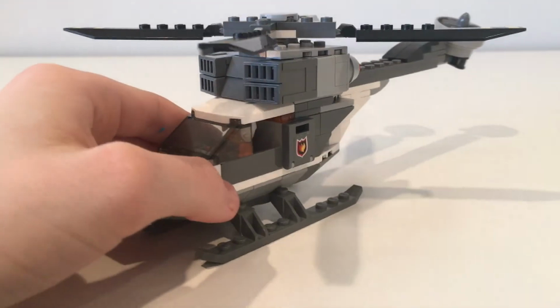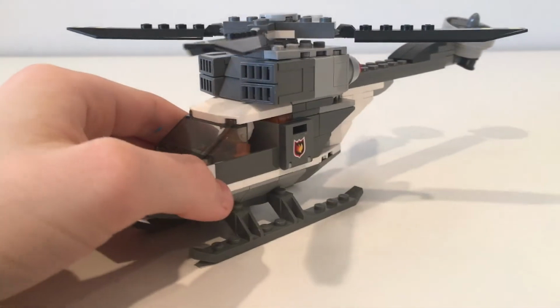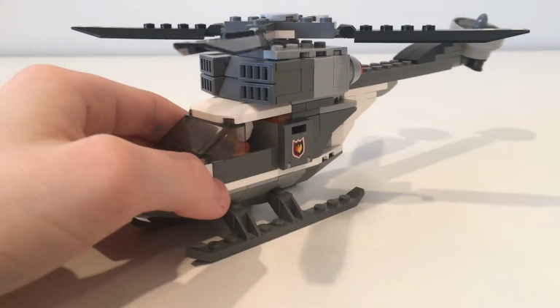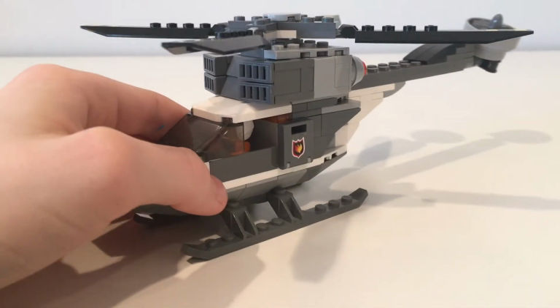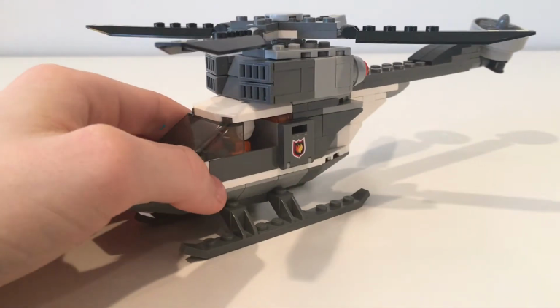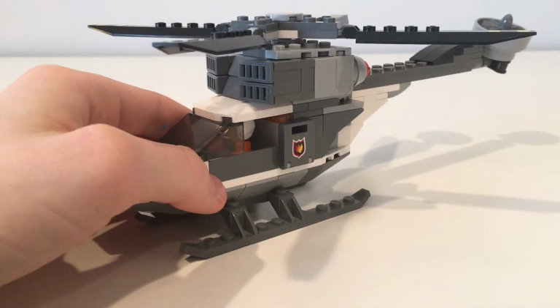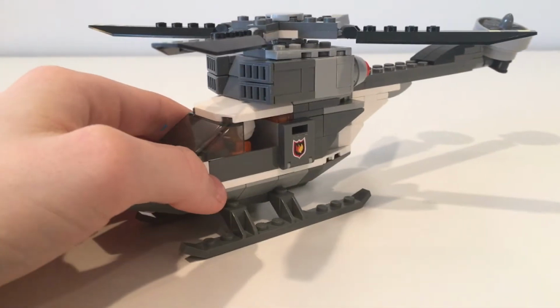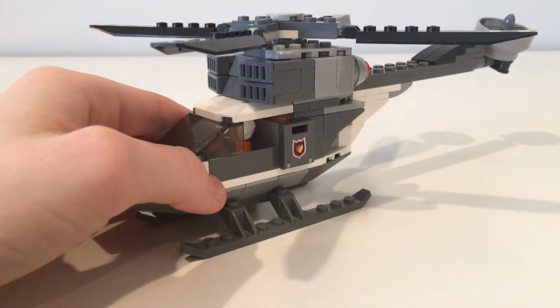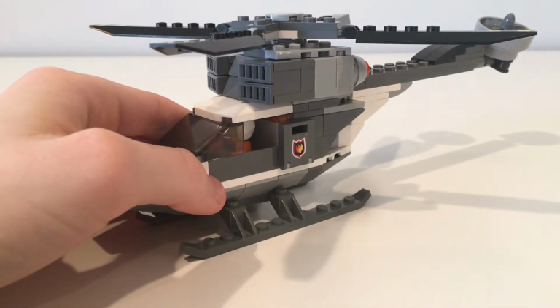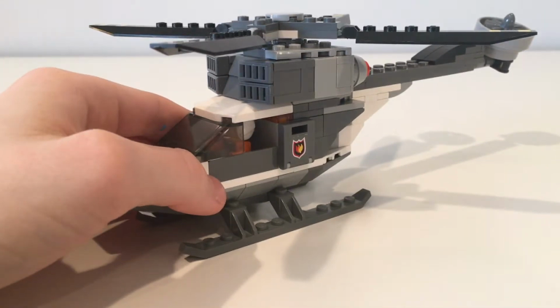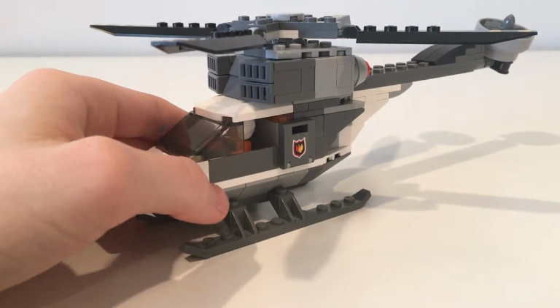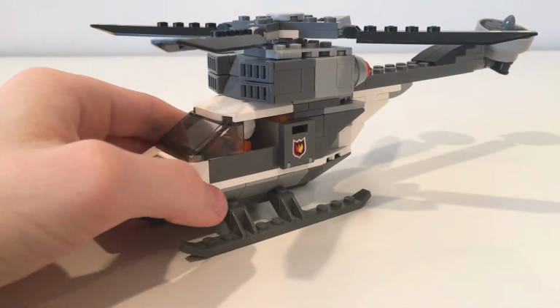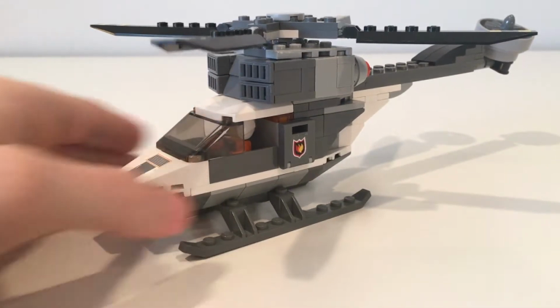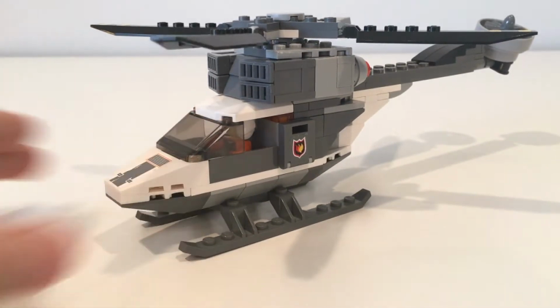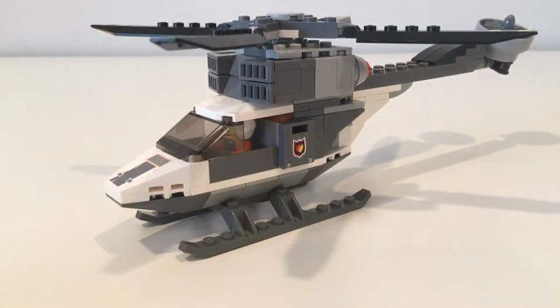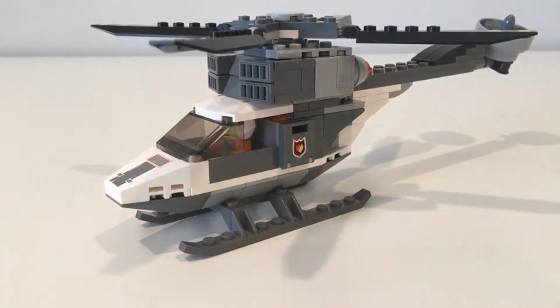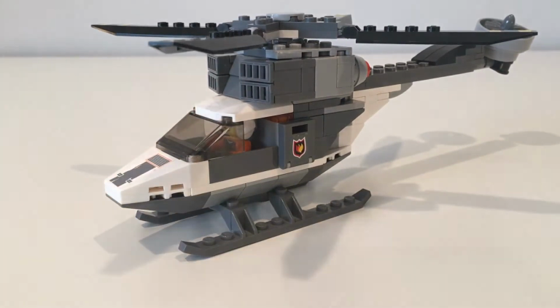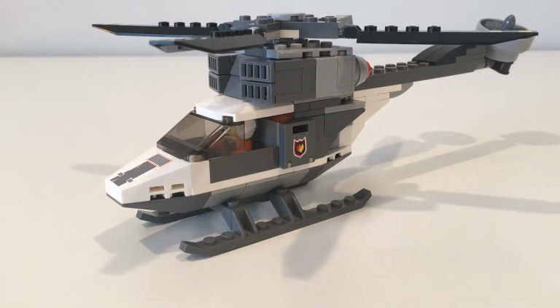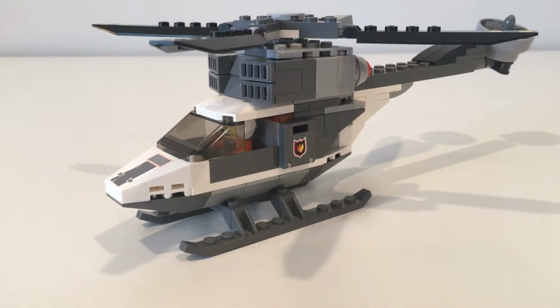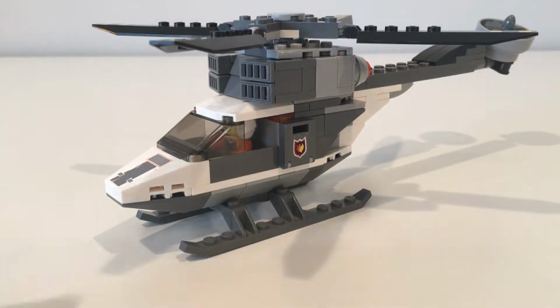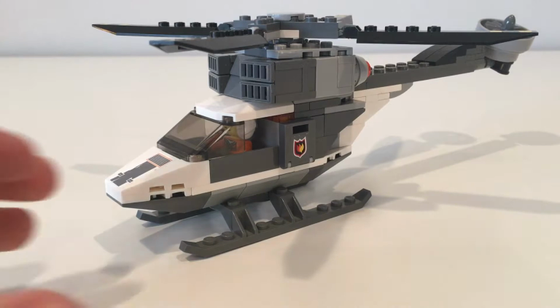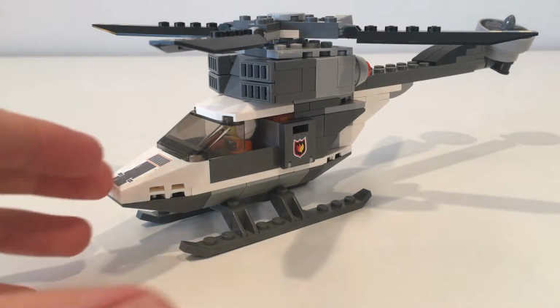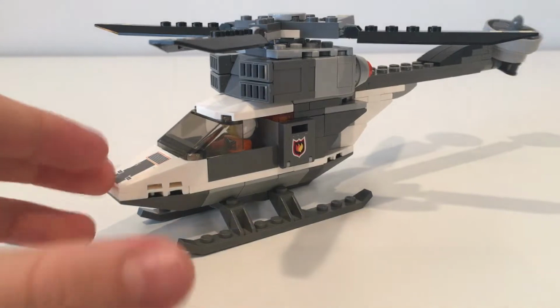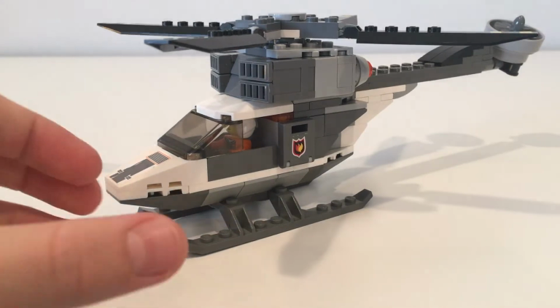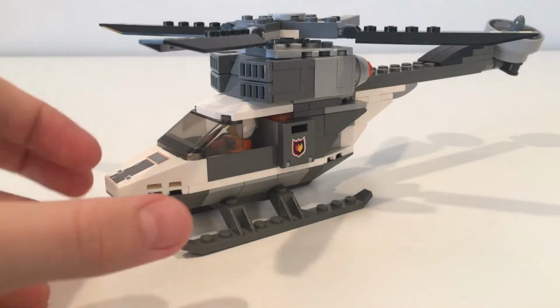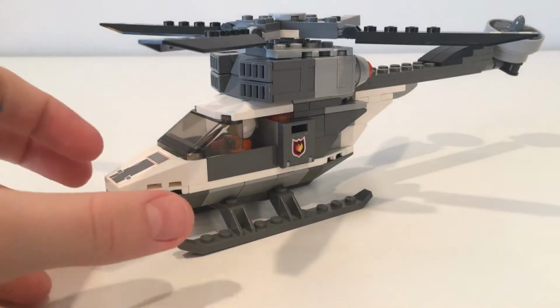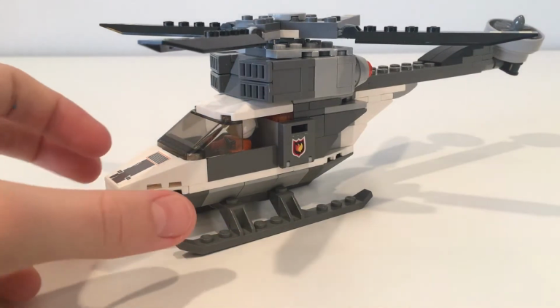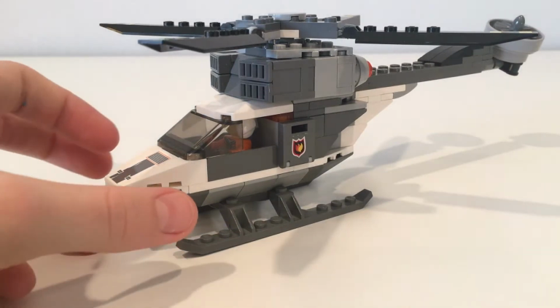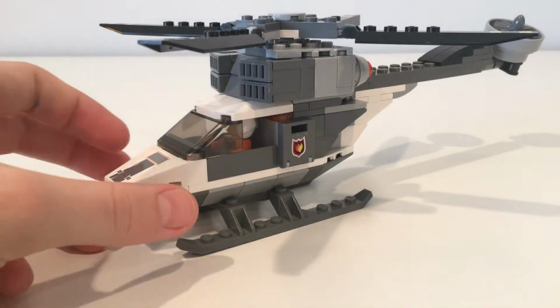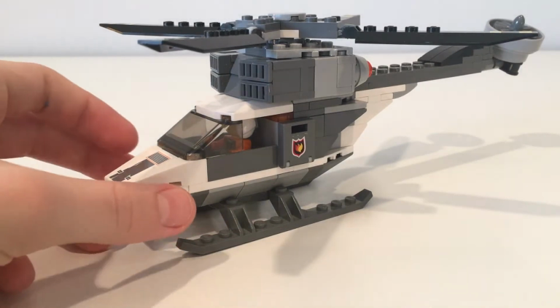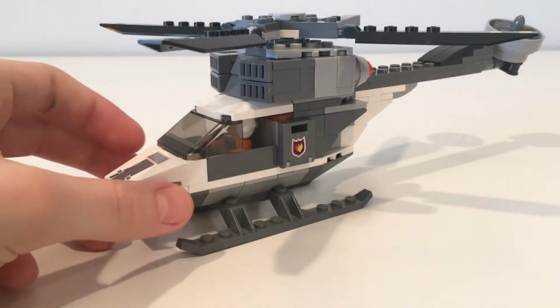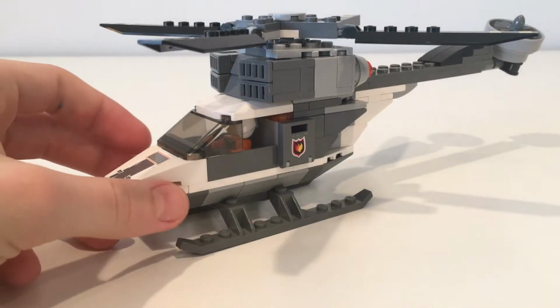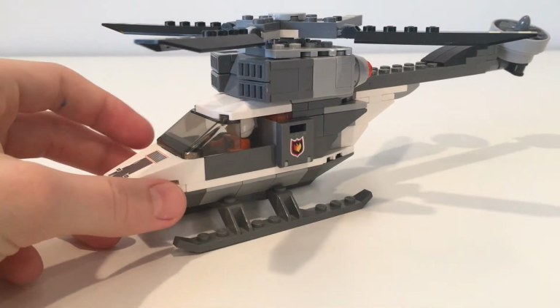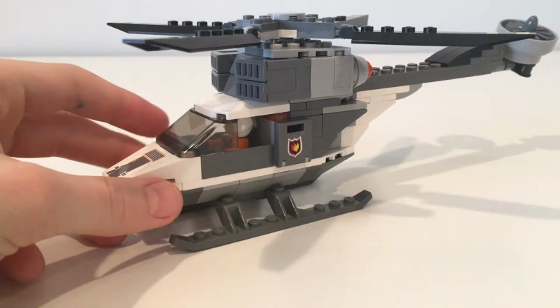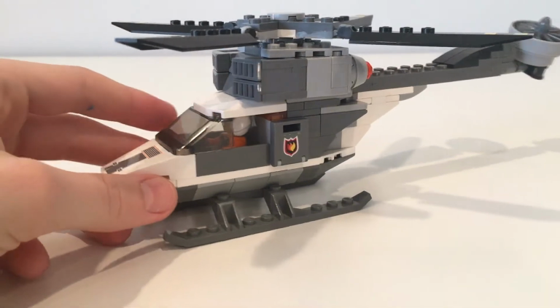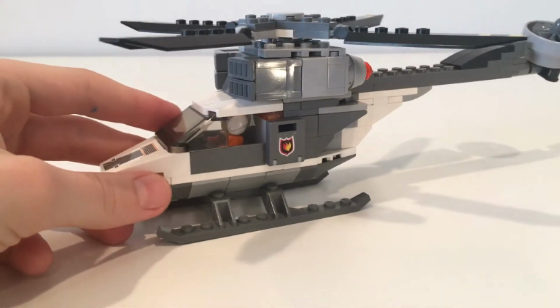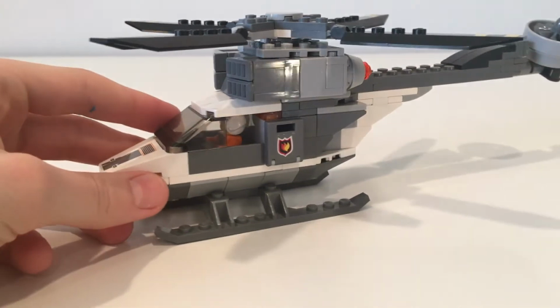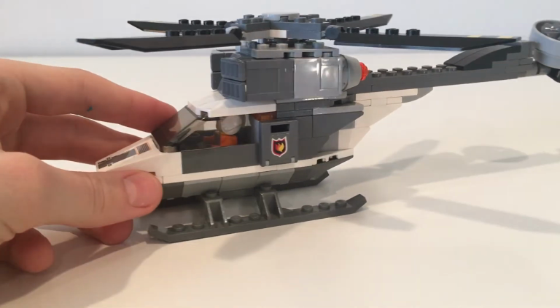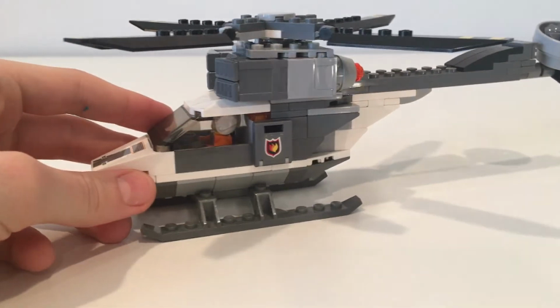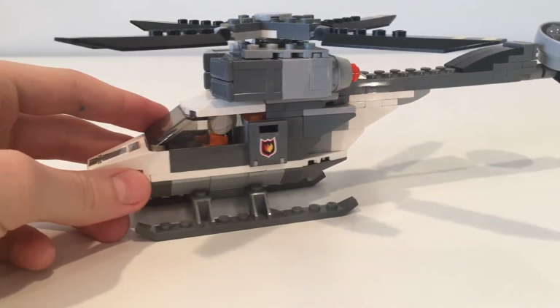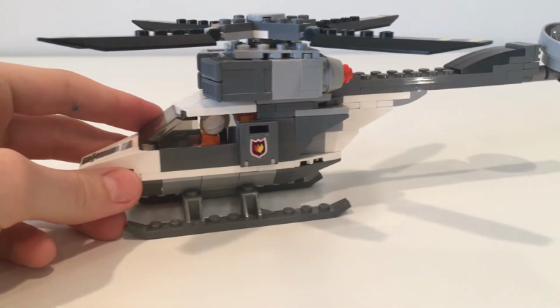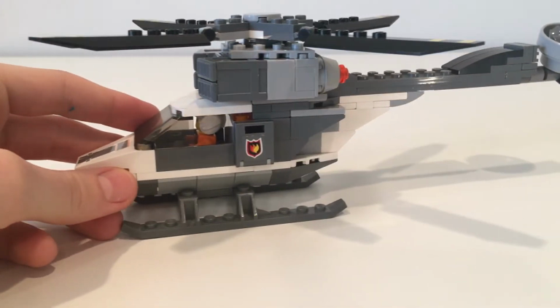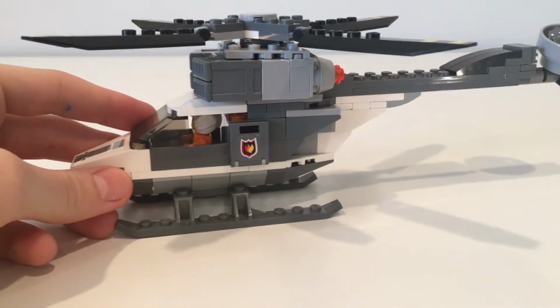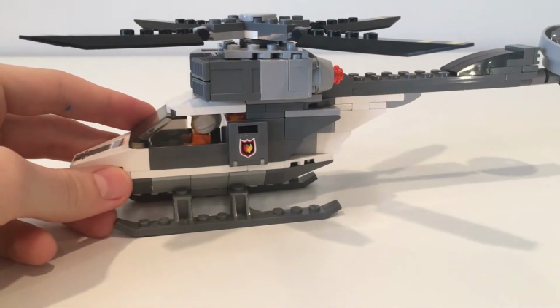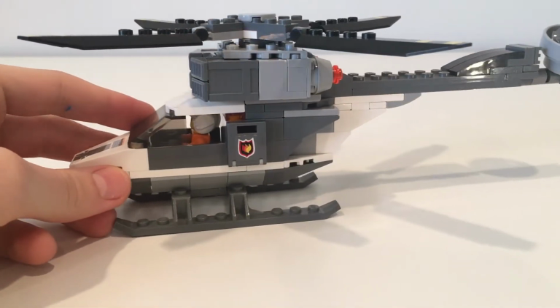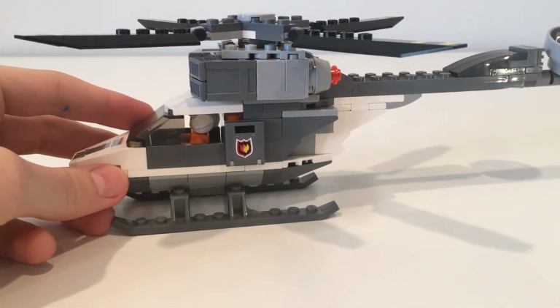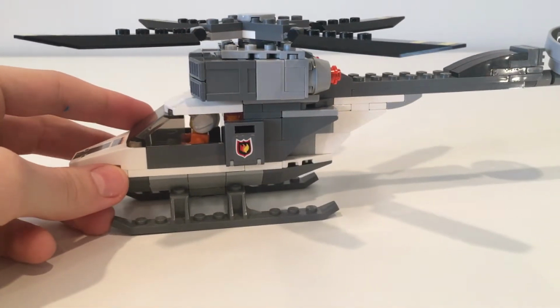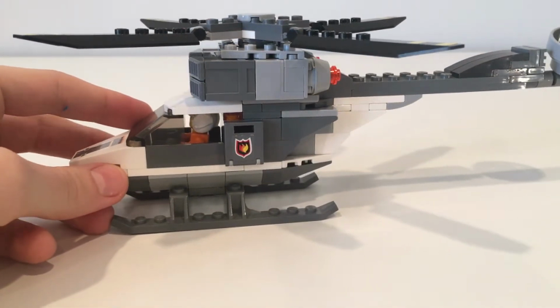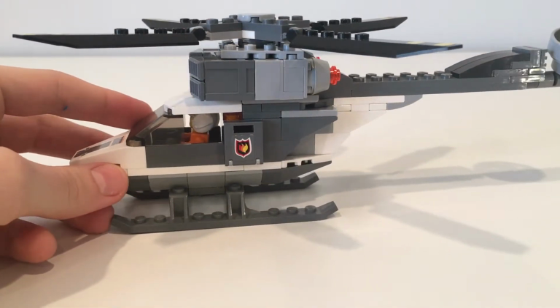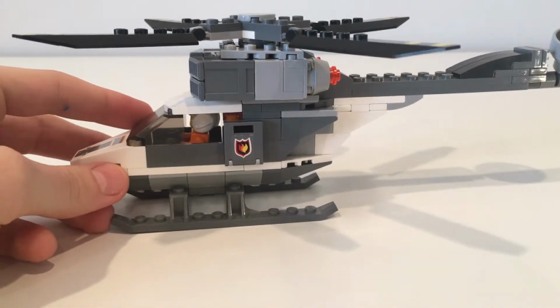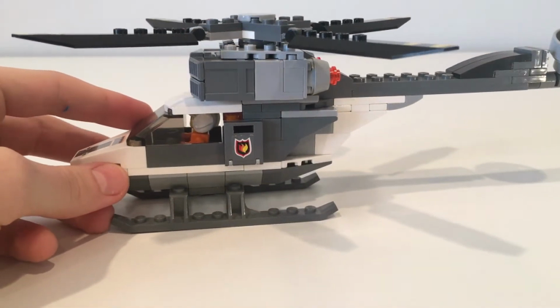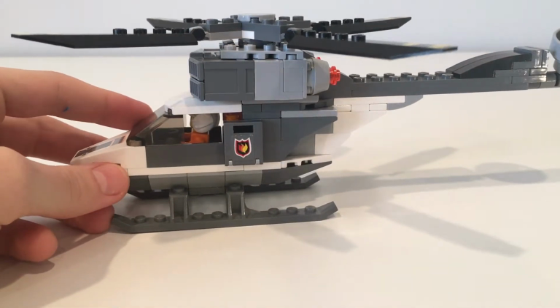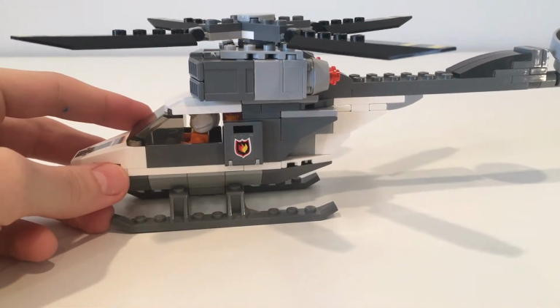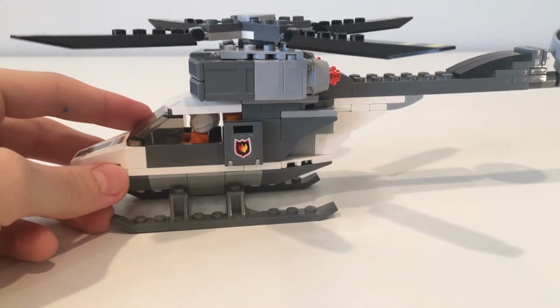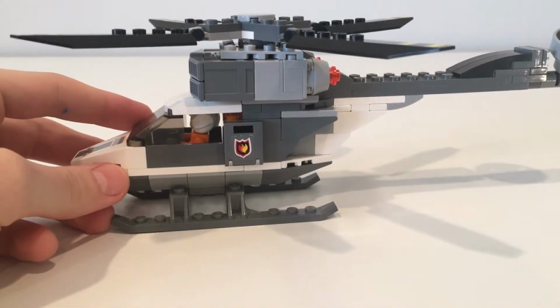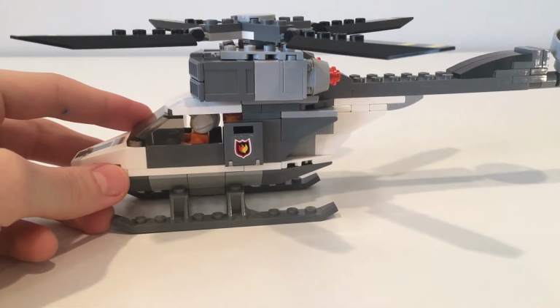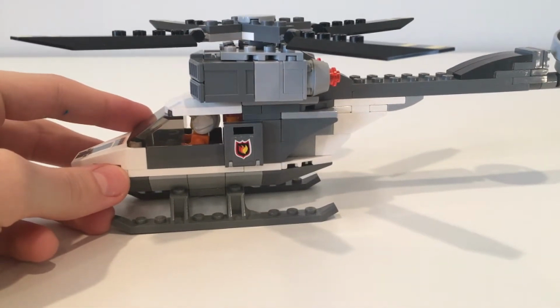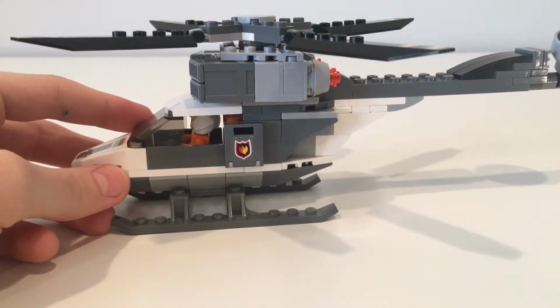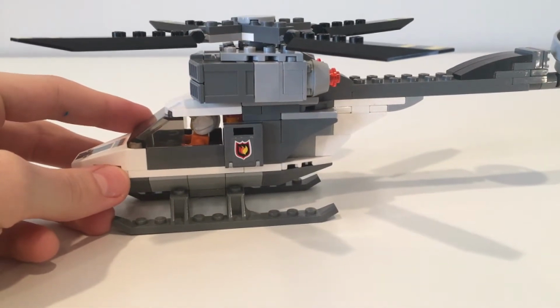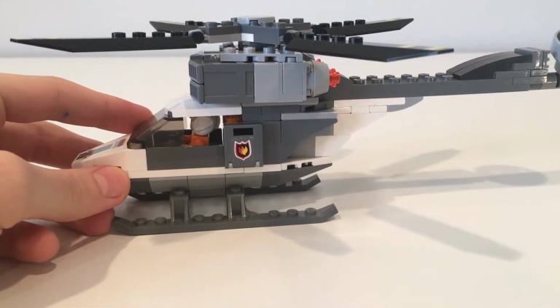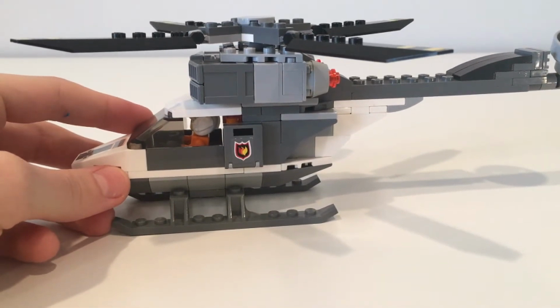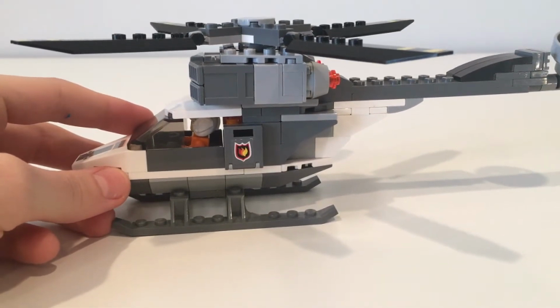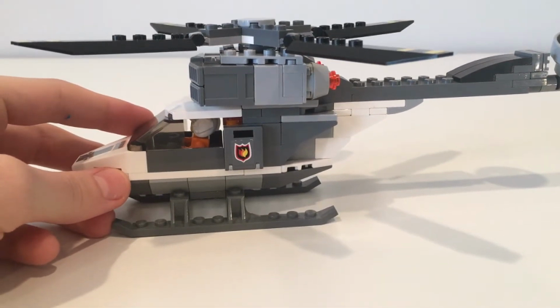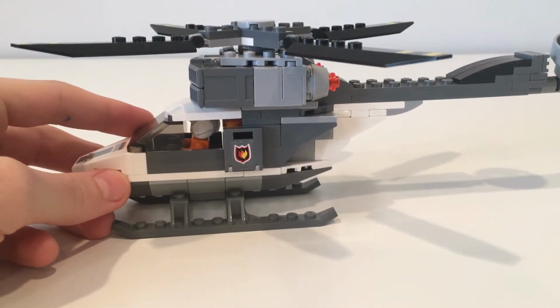Around to the side, there are a few elements which you can see better, such as a compartment on each side, more engine detail, and the helicopter blades.